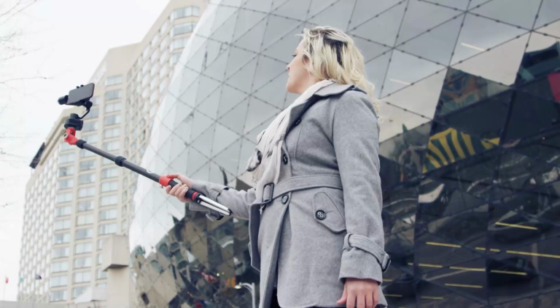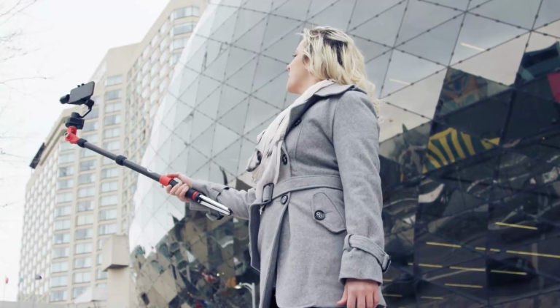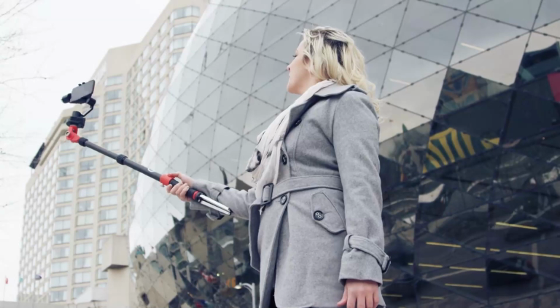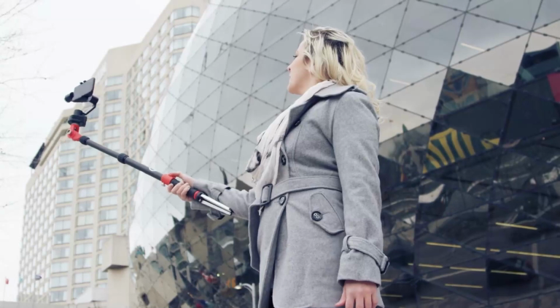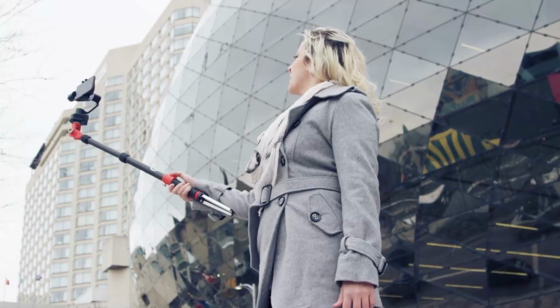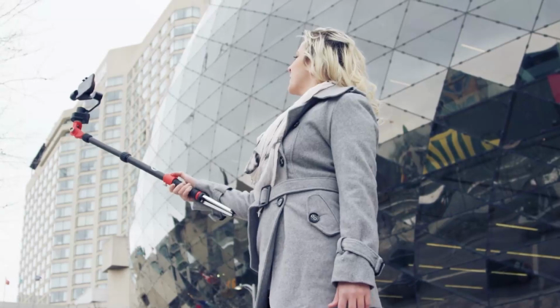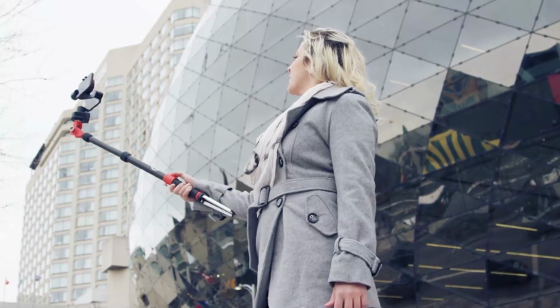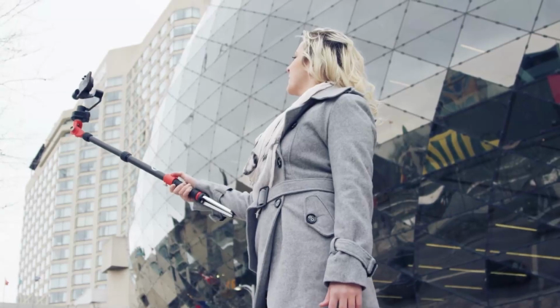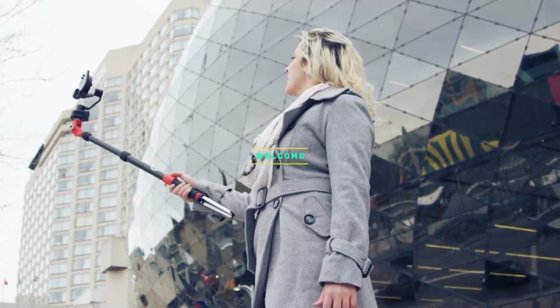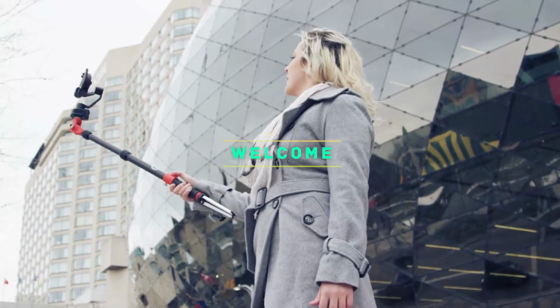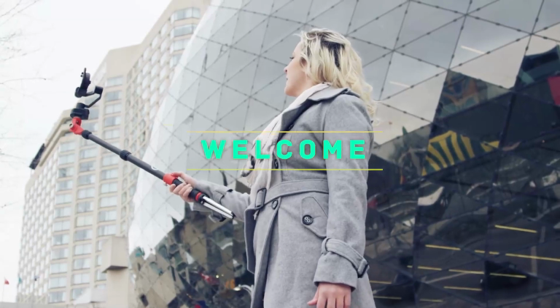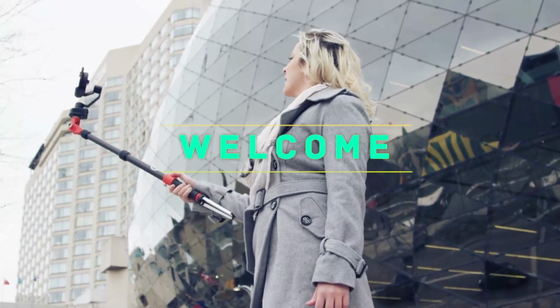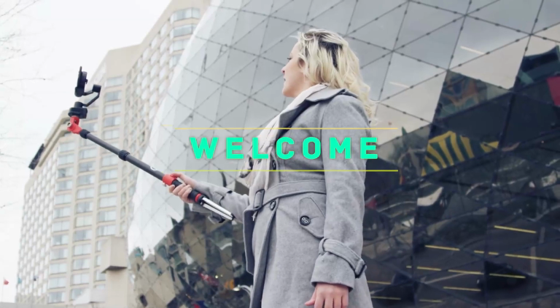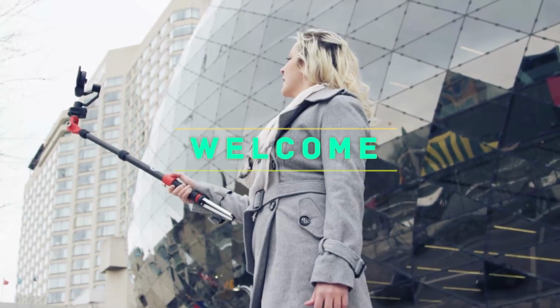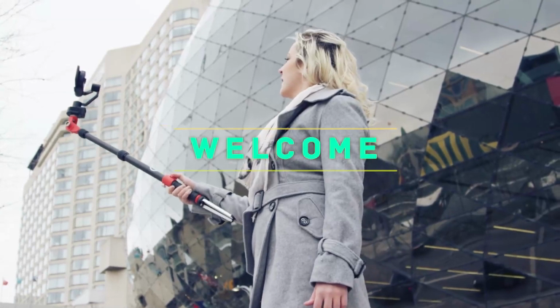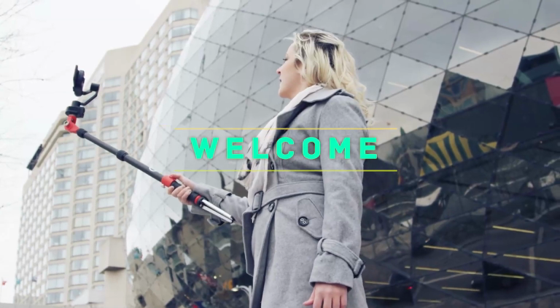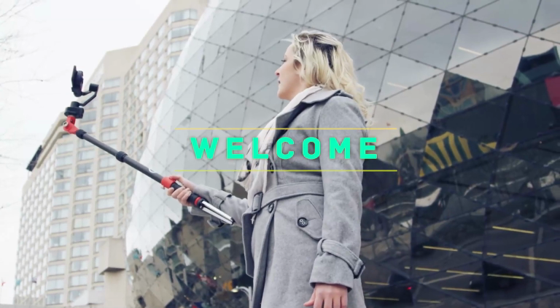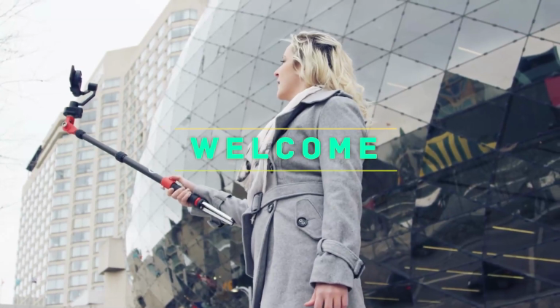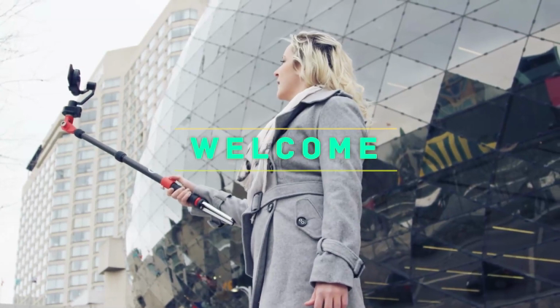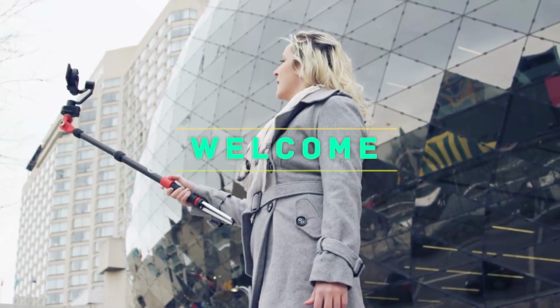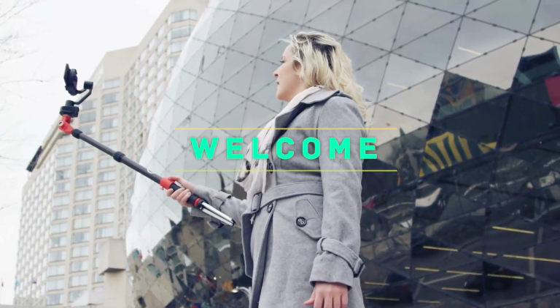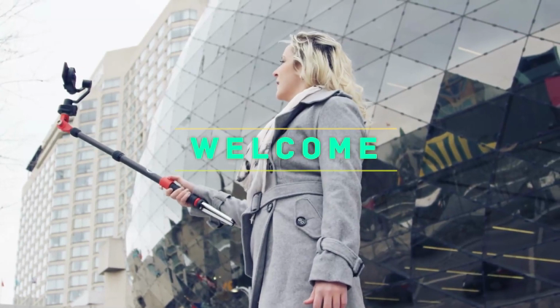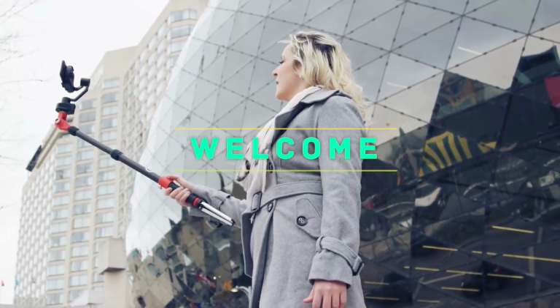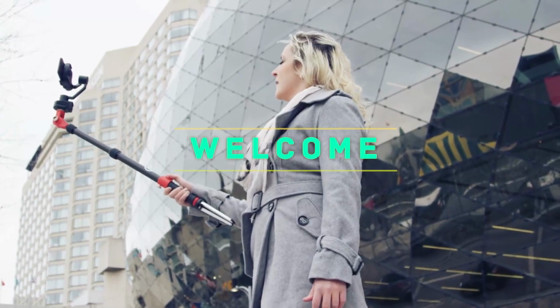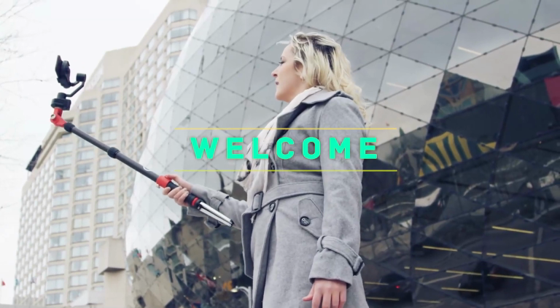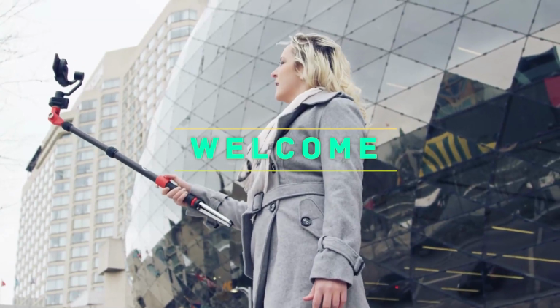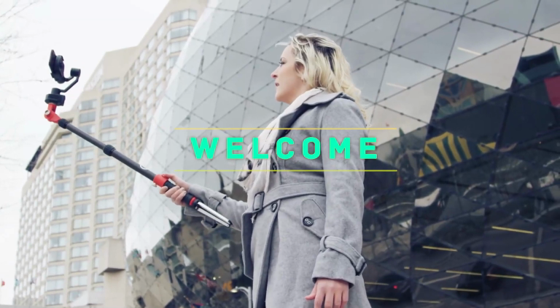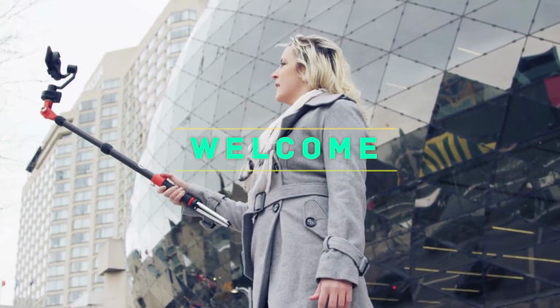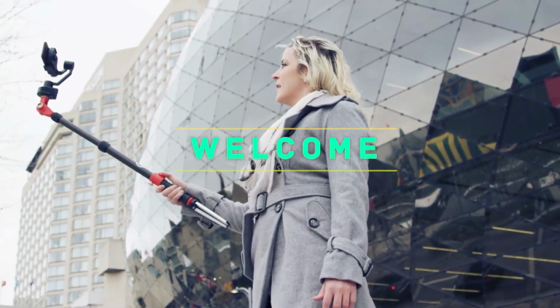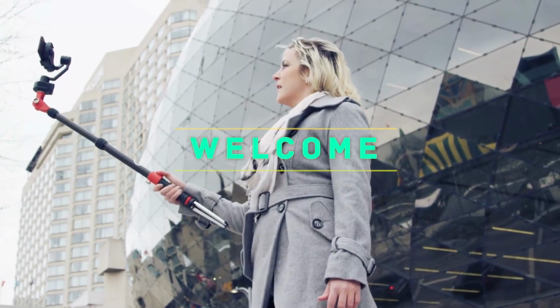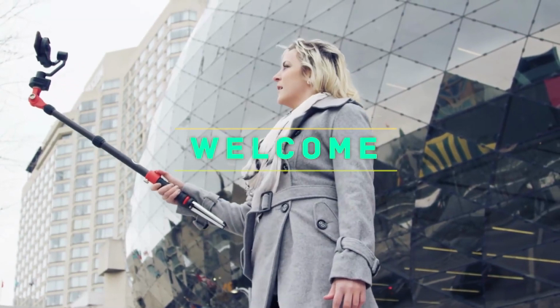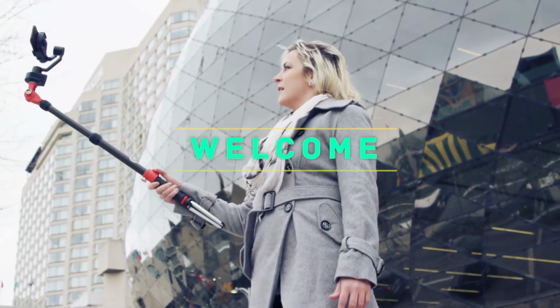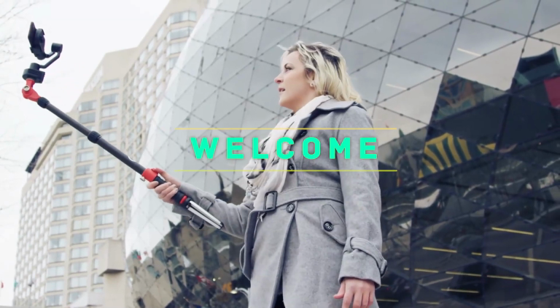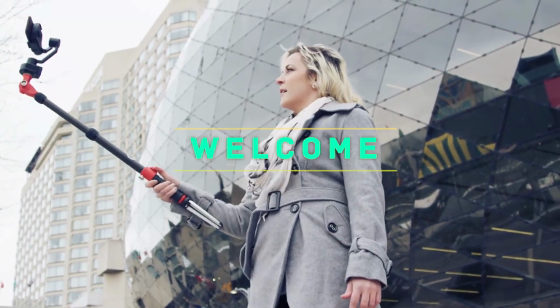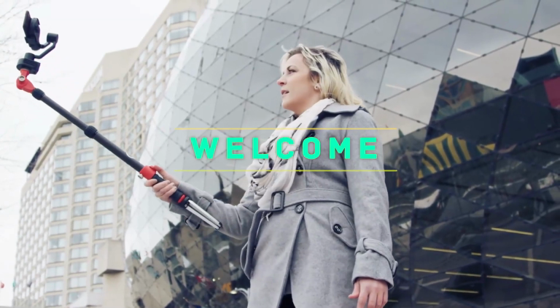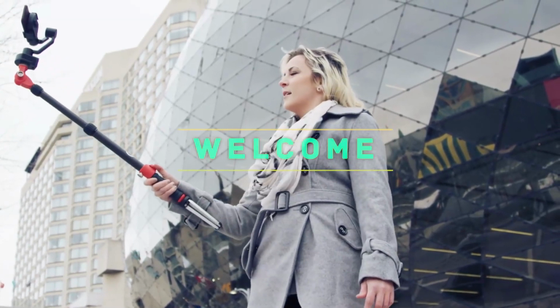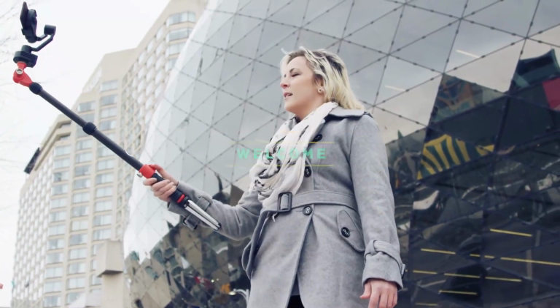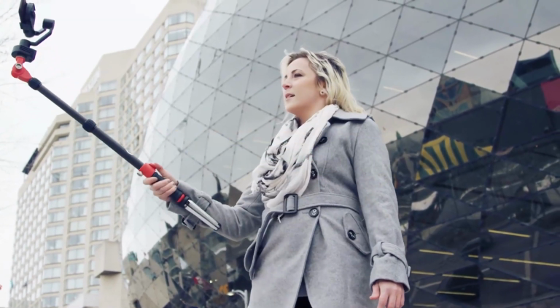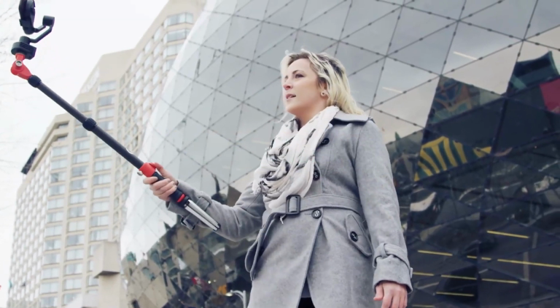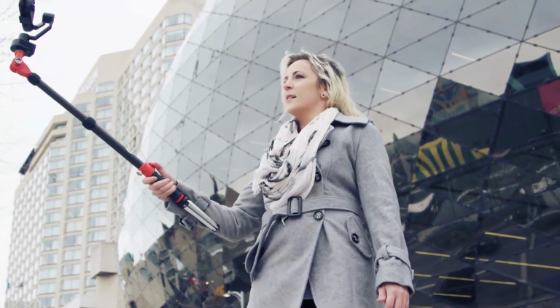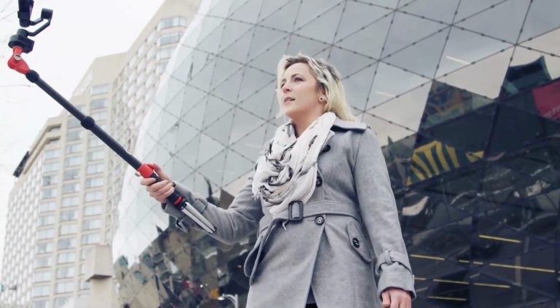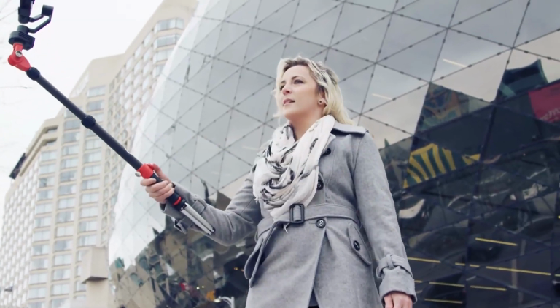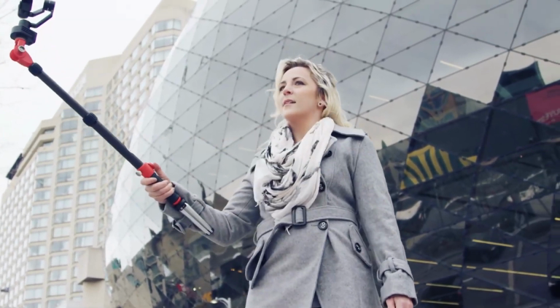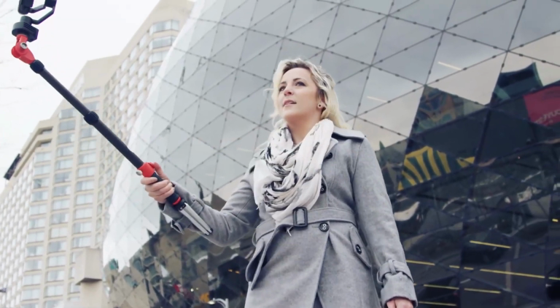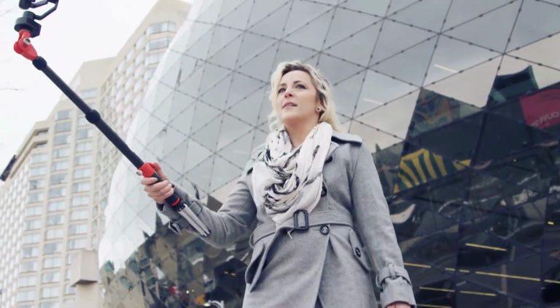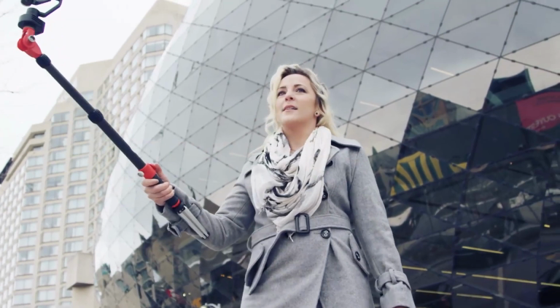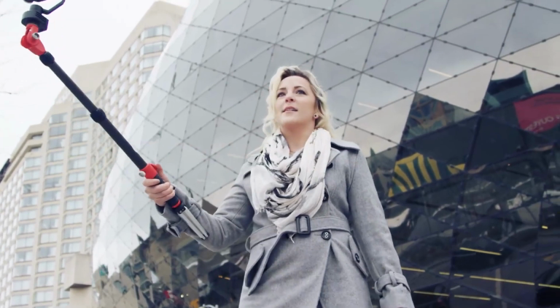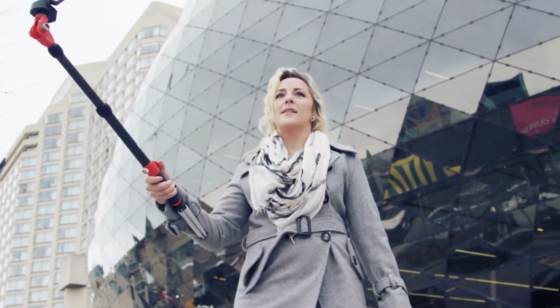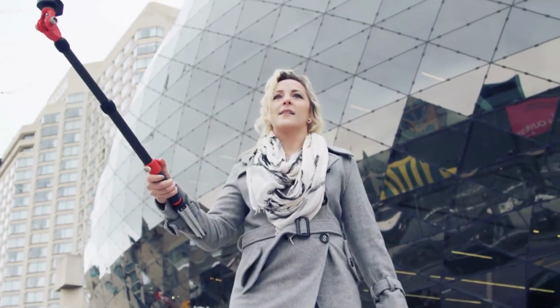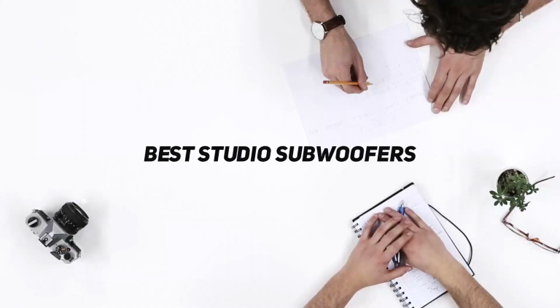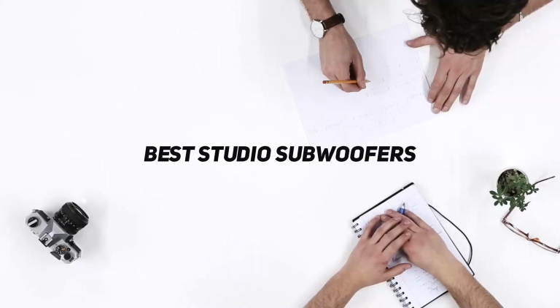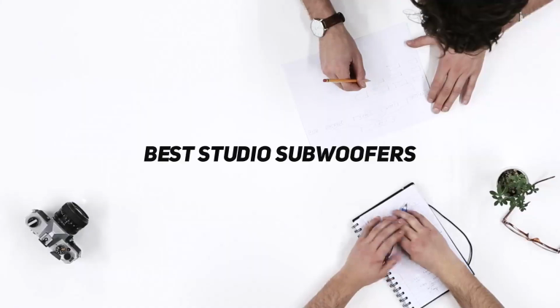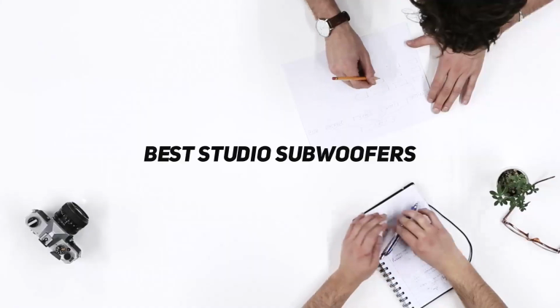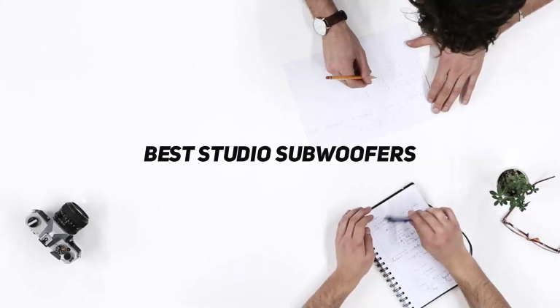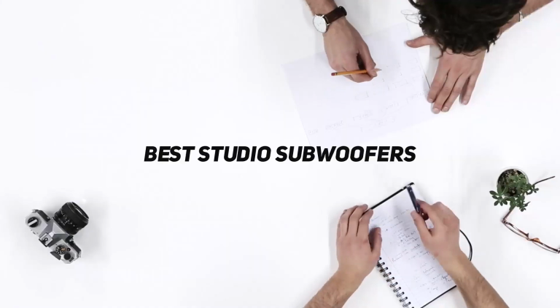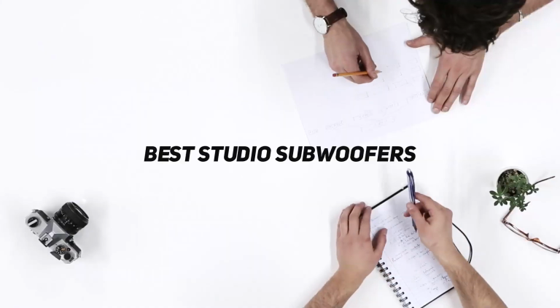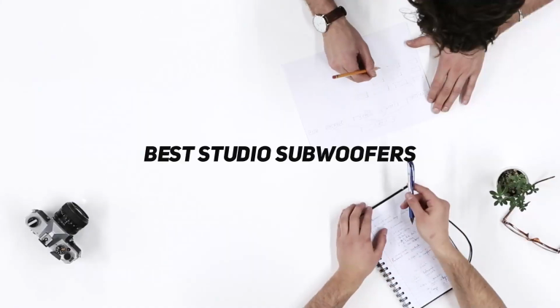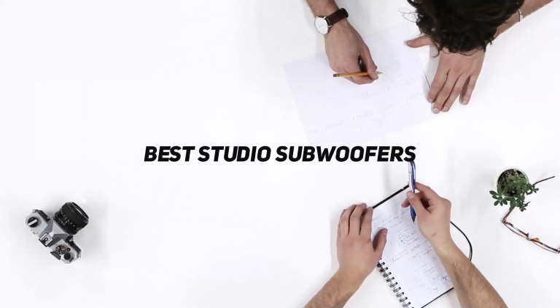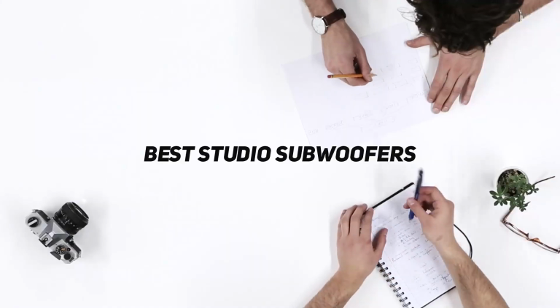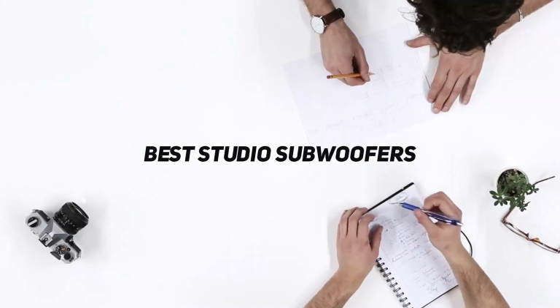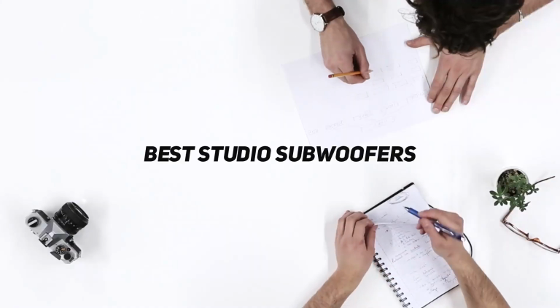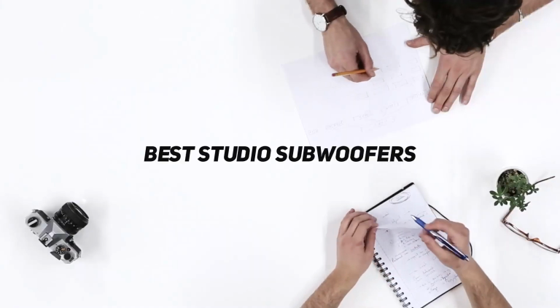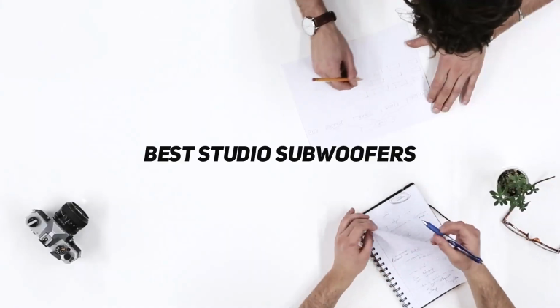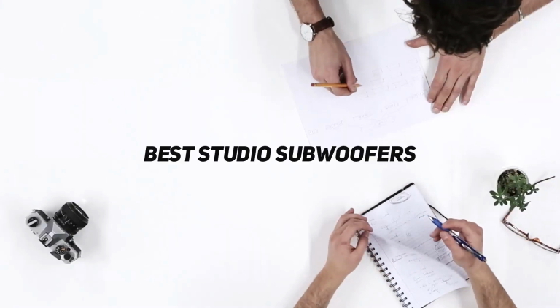Hey, welcome back to my channel. In this video, I'm gonna talk about the top 5 best studio subwoofers.